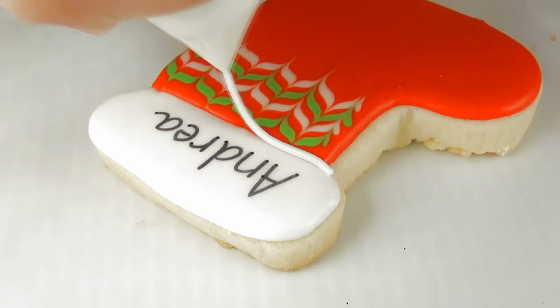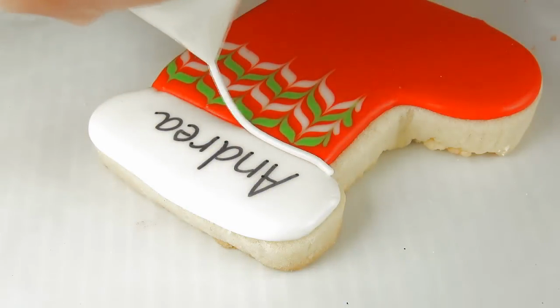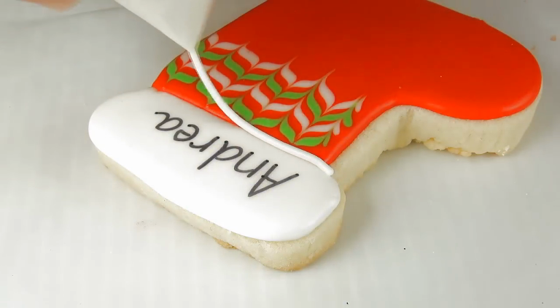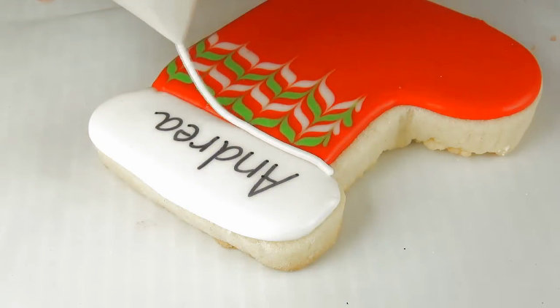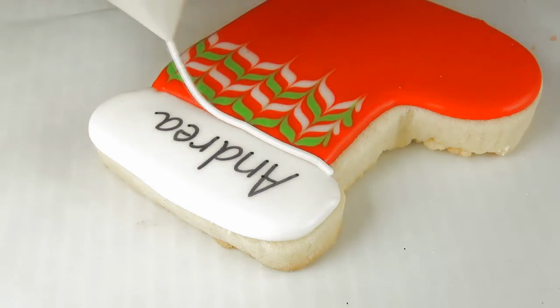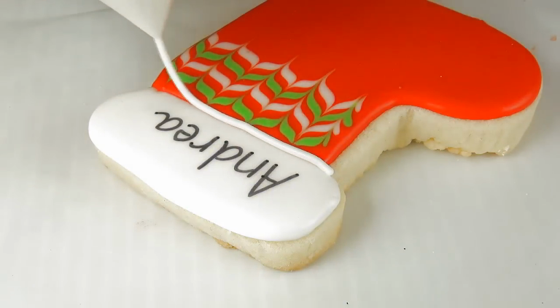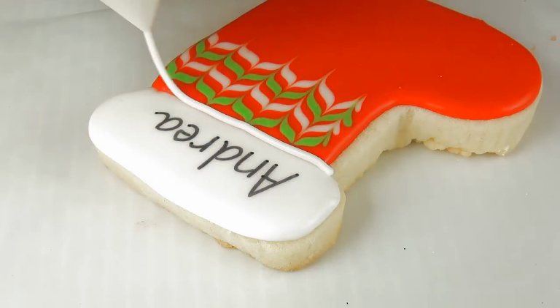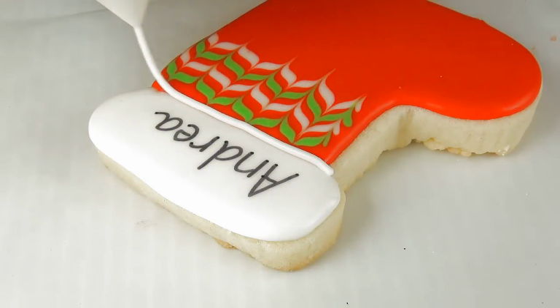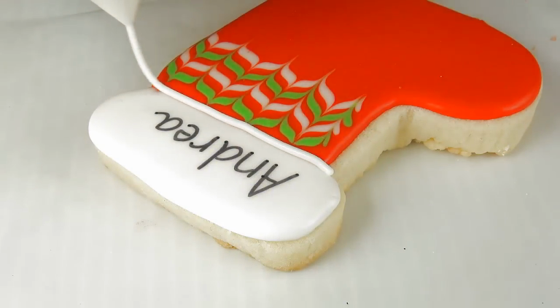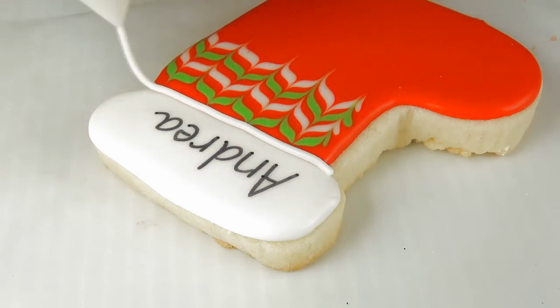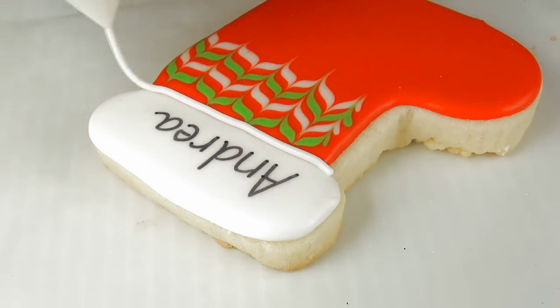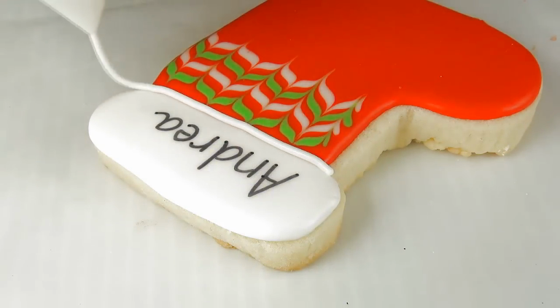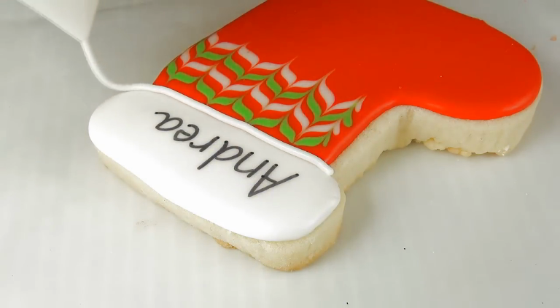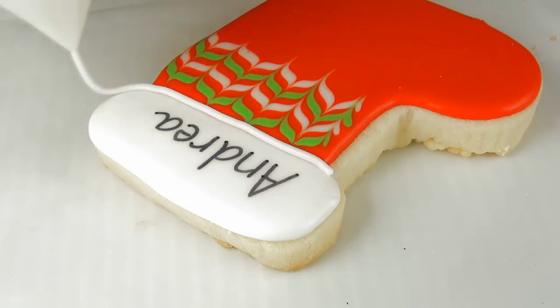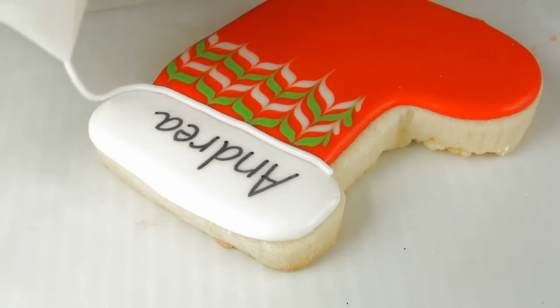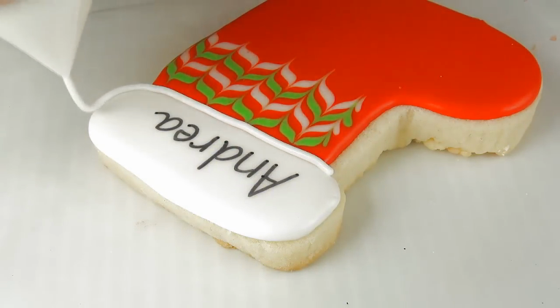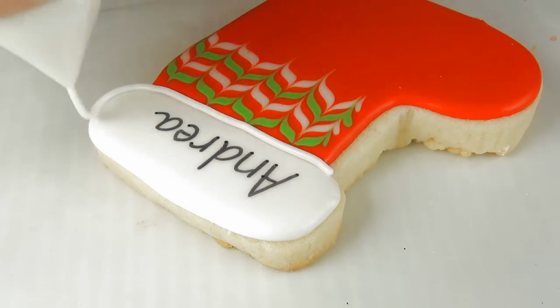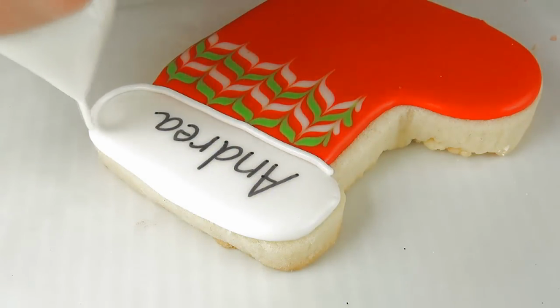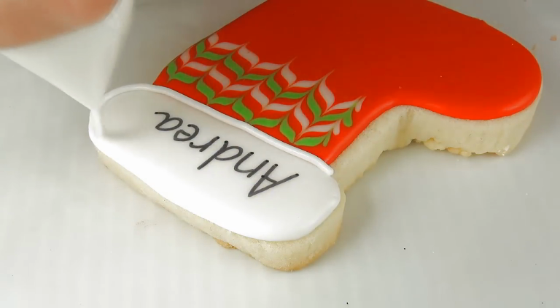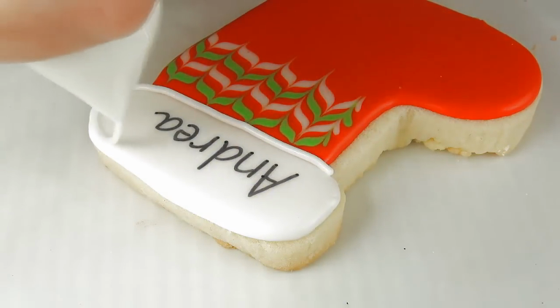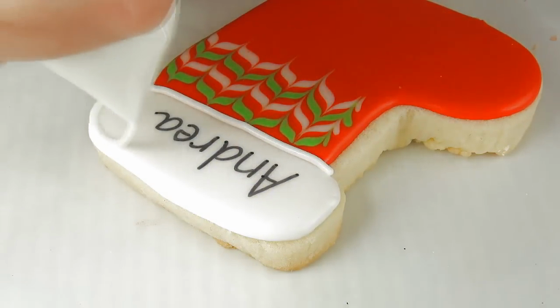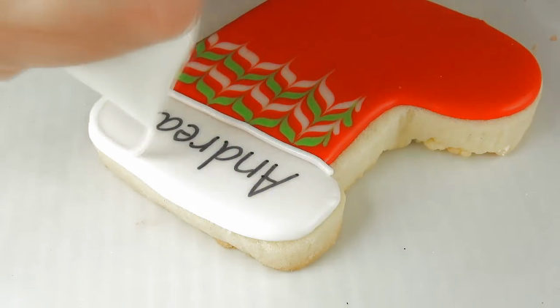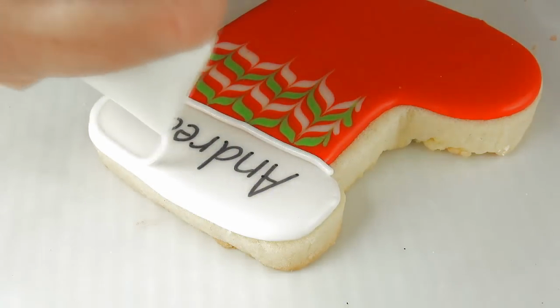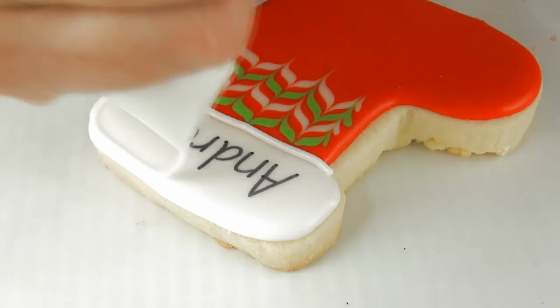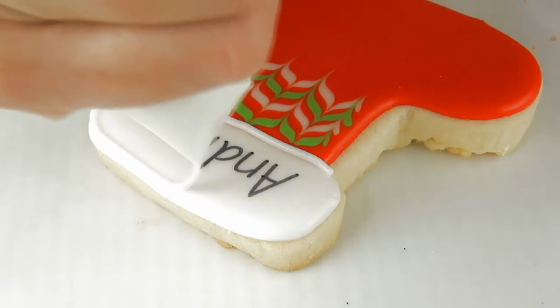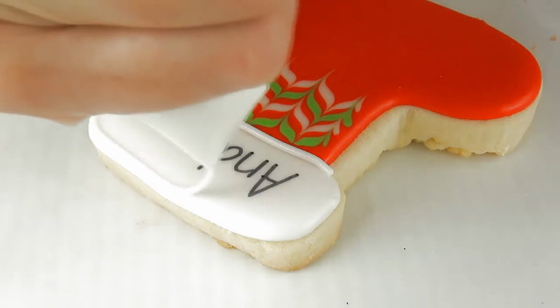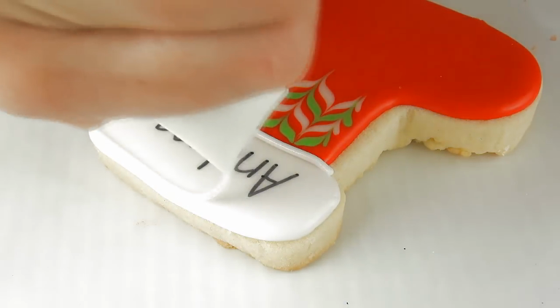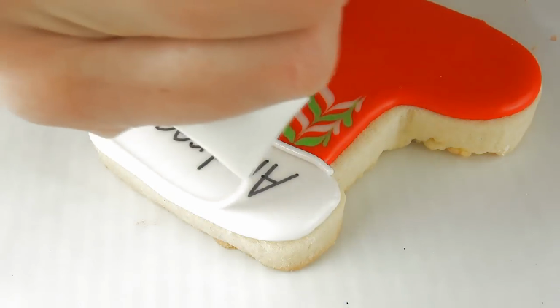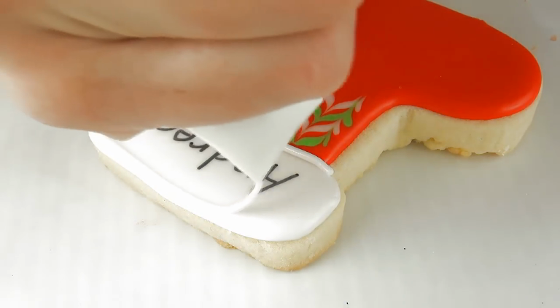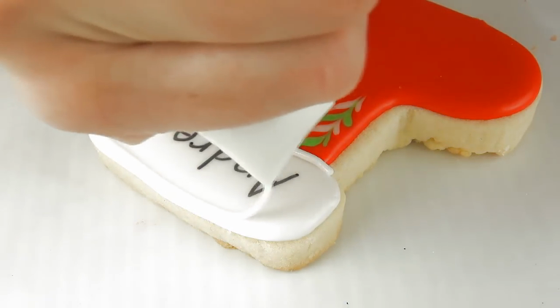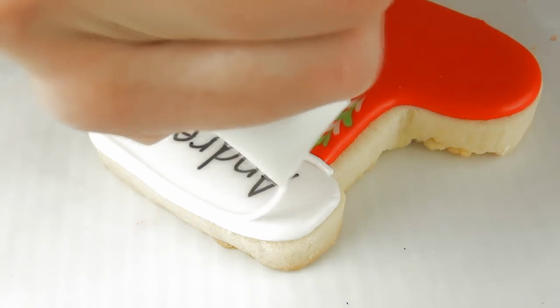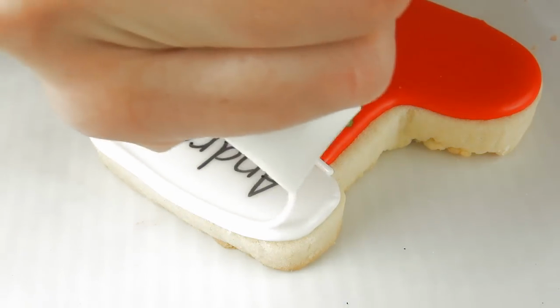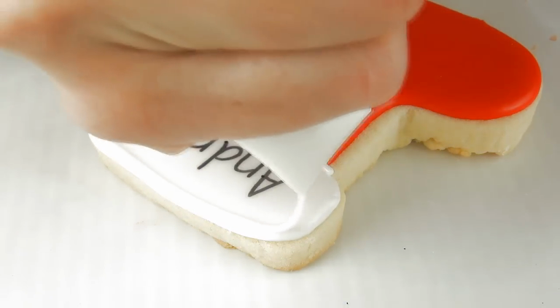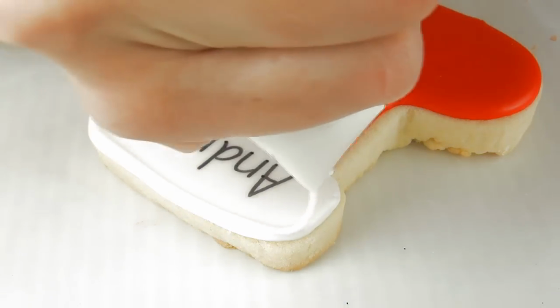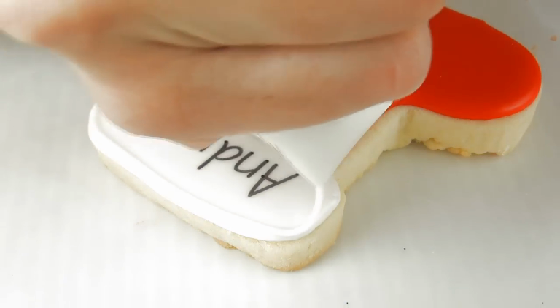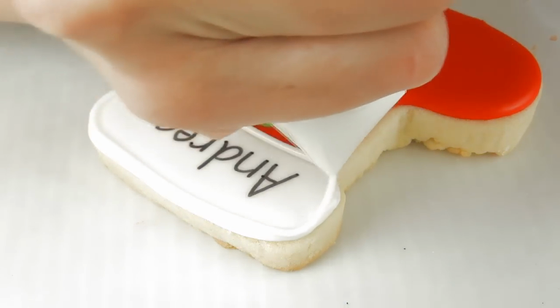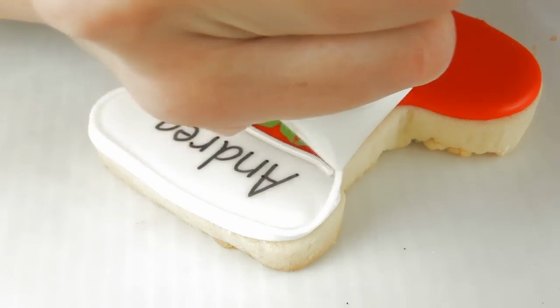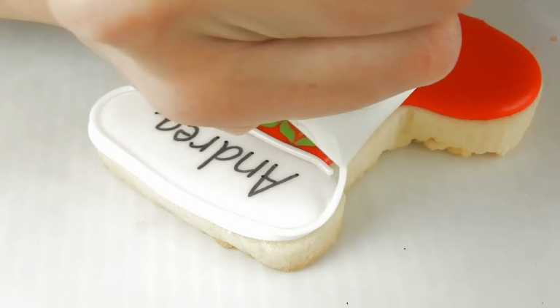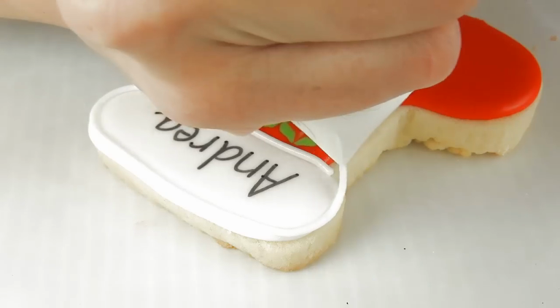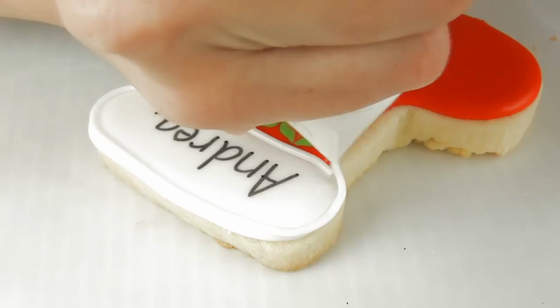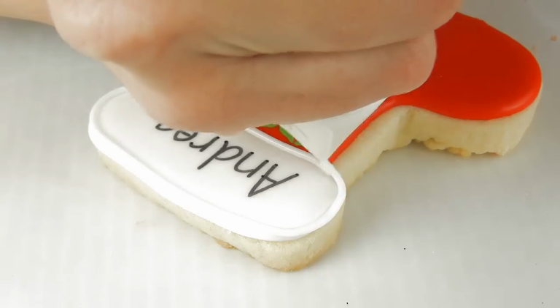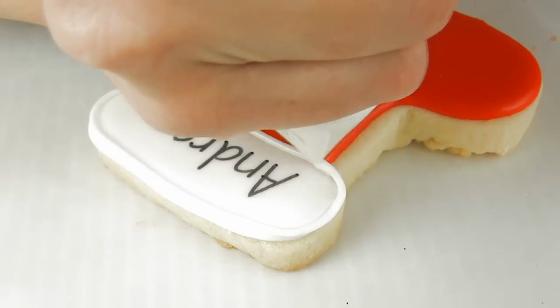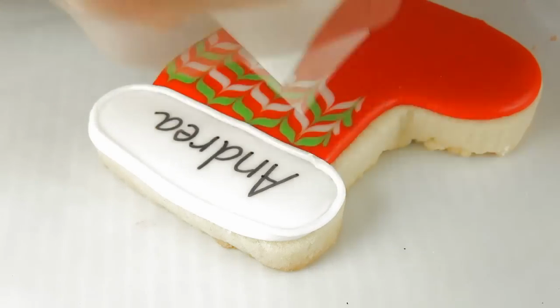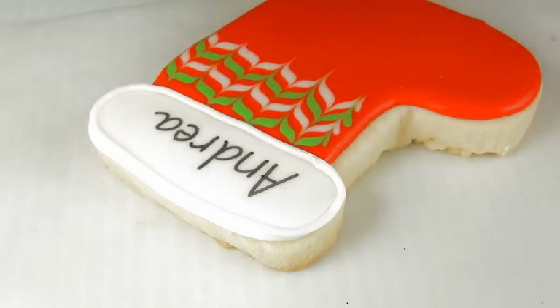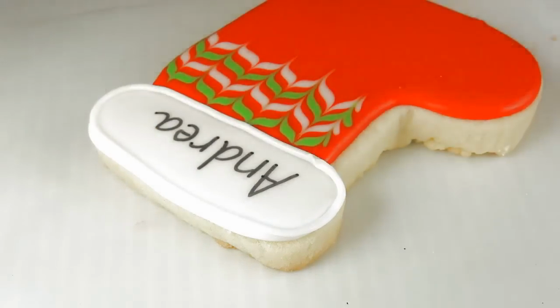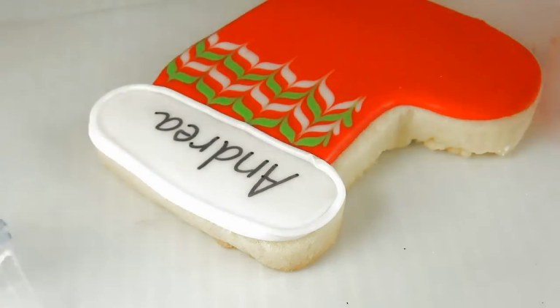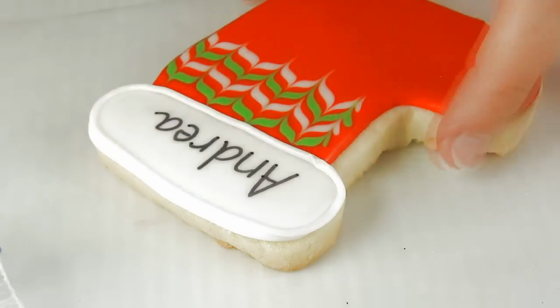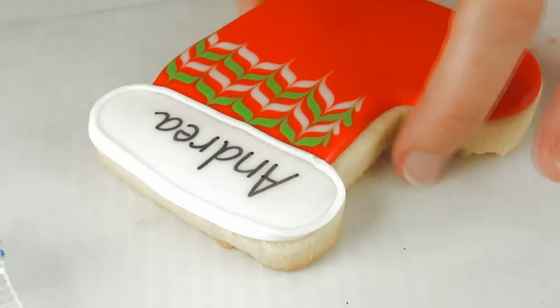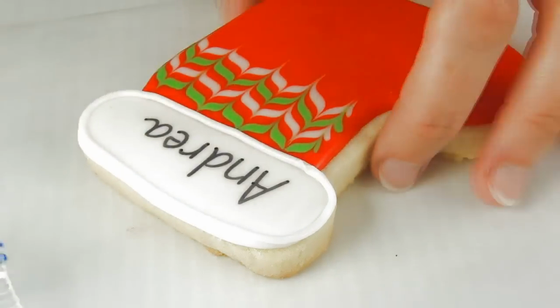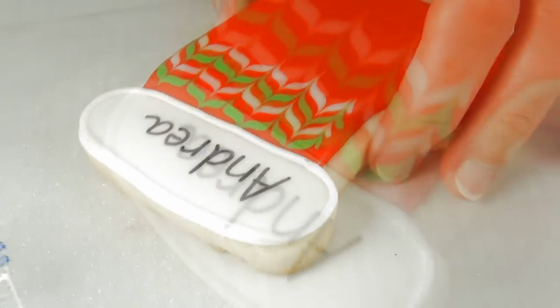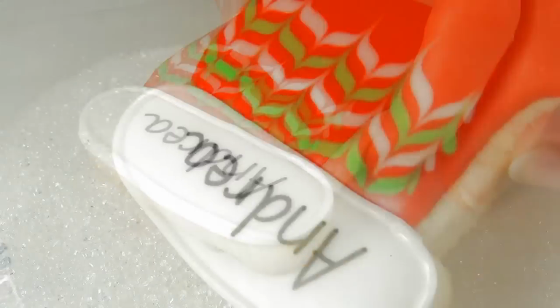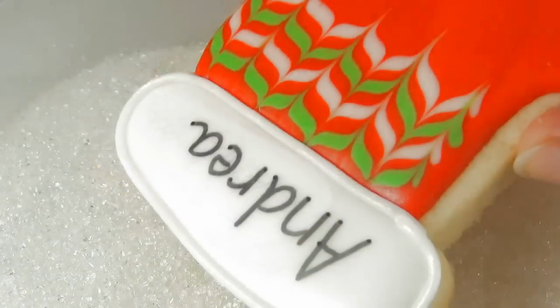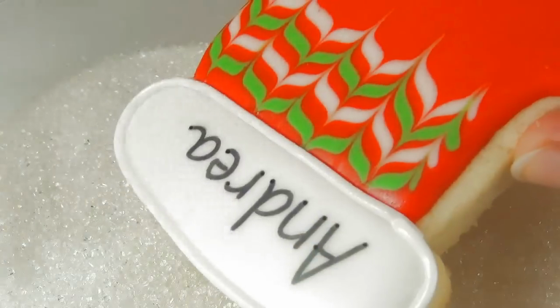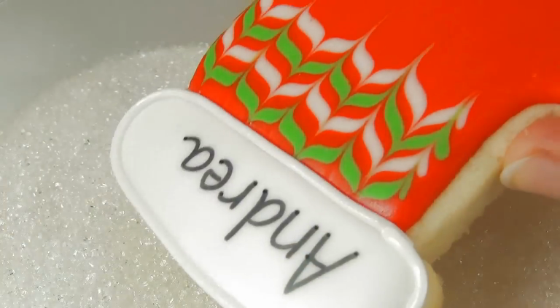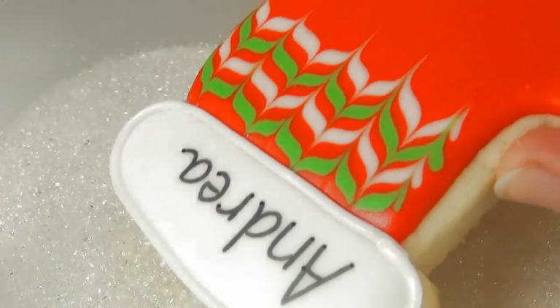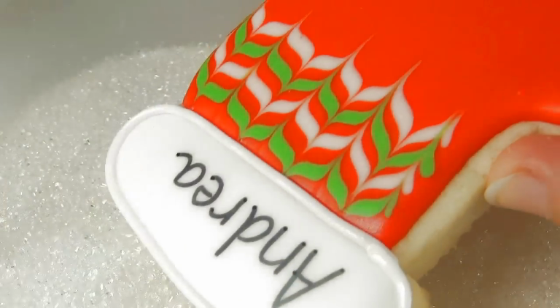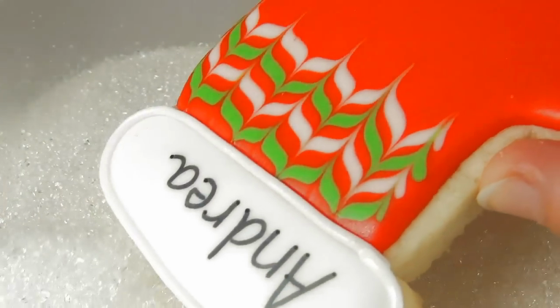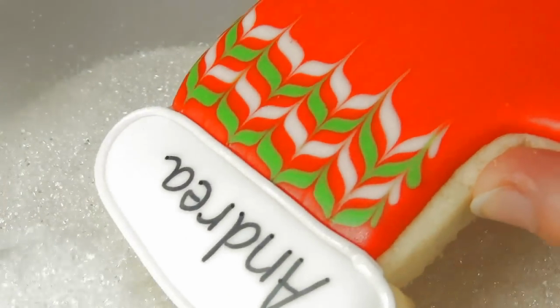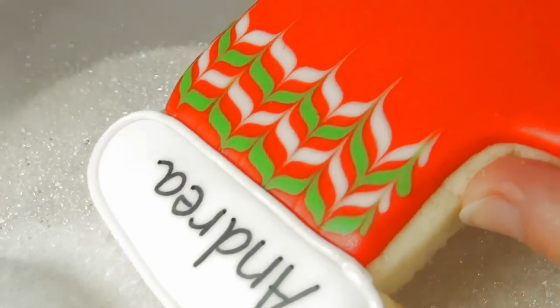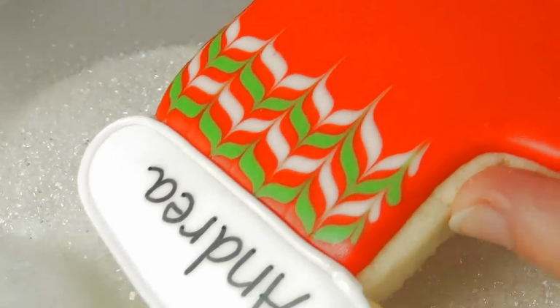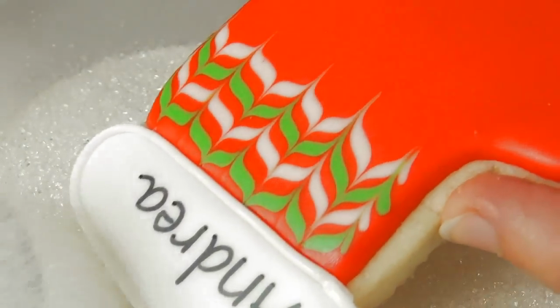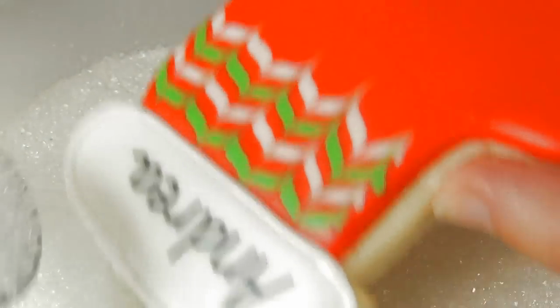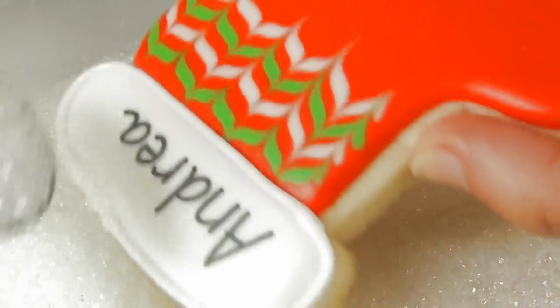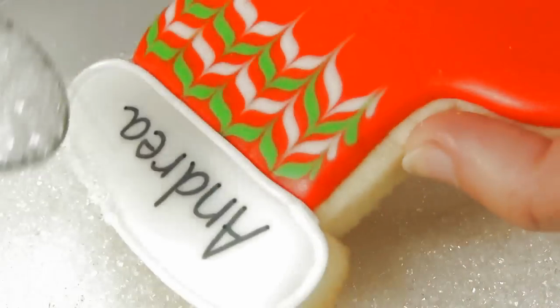And then we can finish with the border. I'm going to also add some sanding sugar for some sparkle.